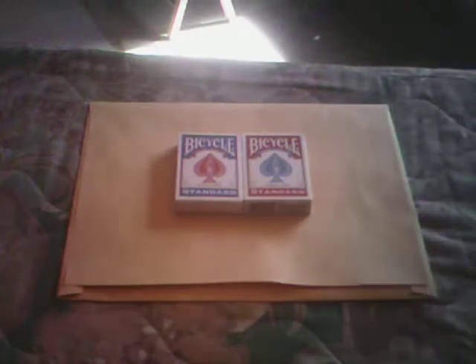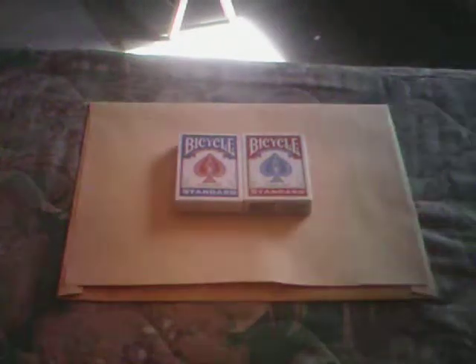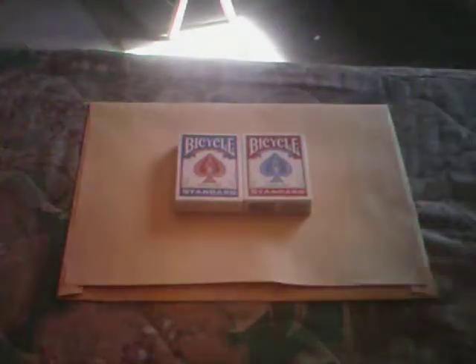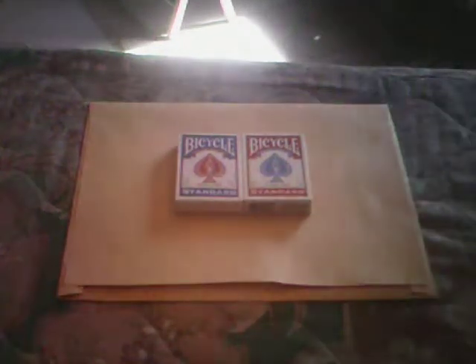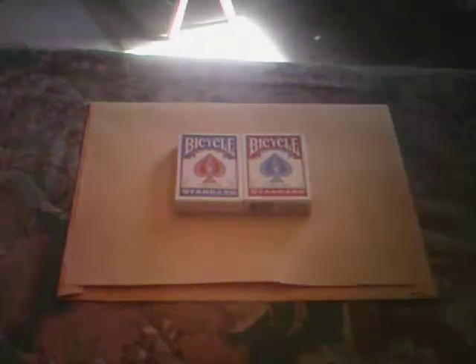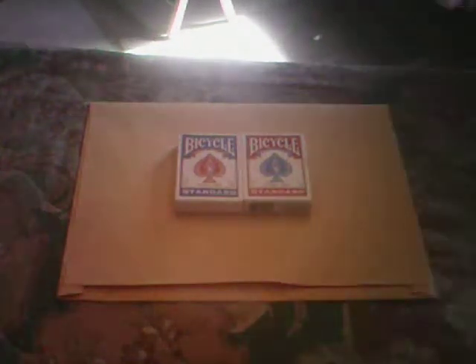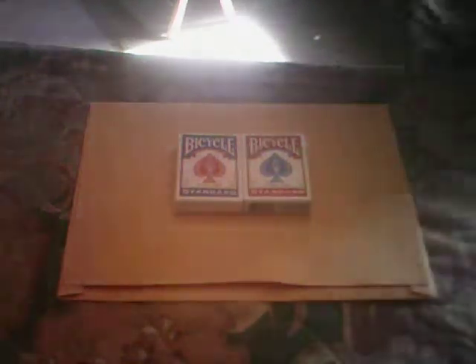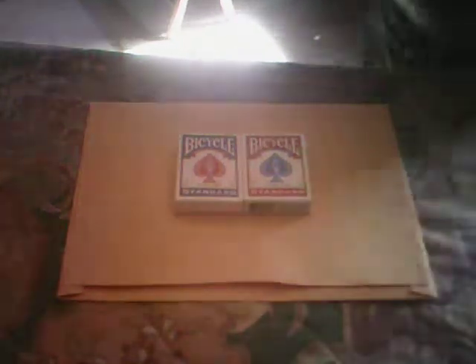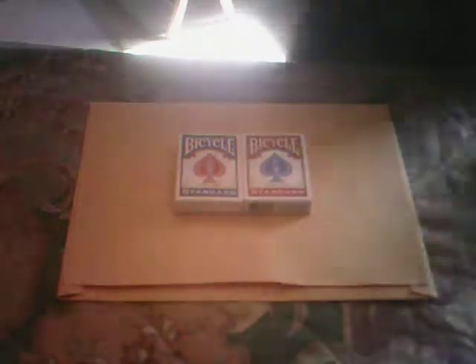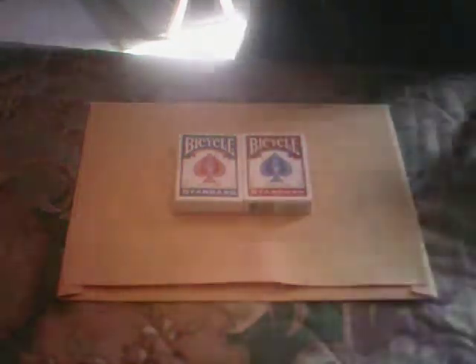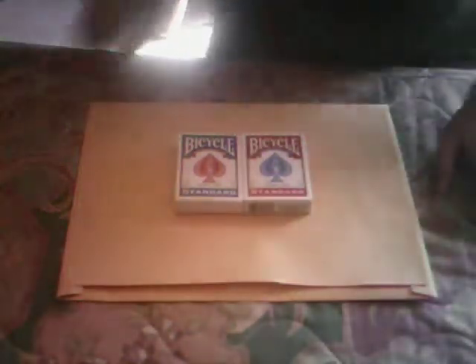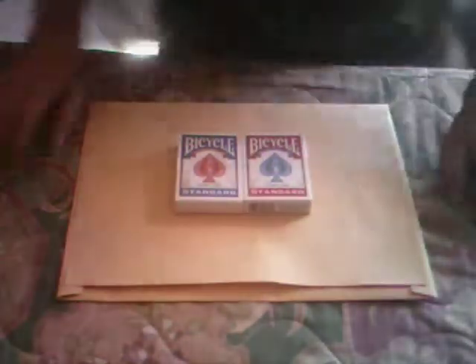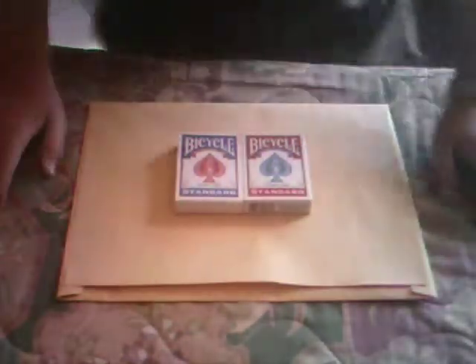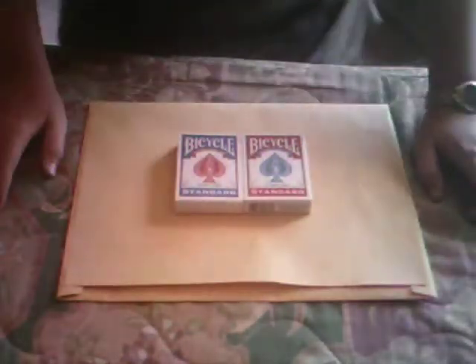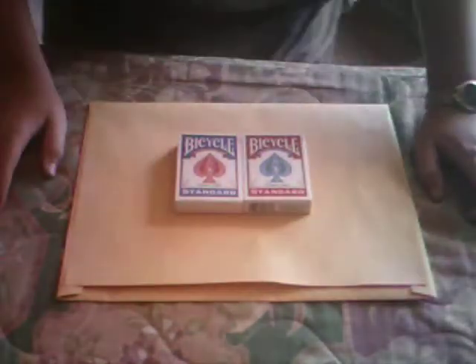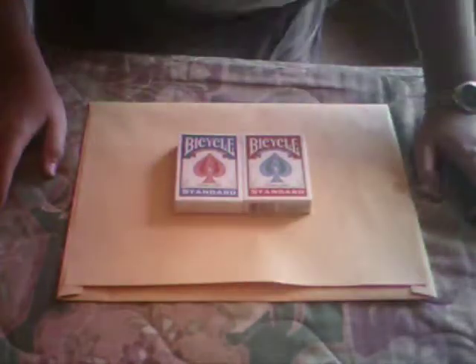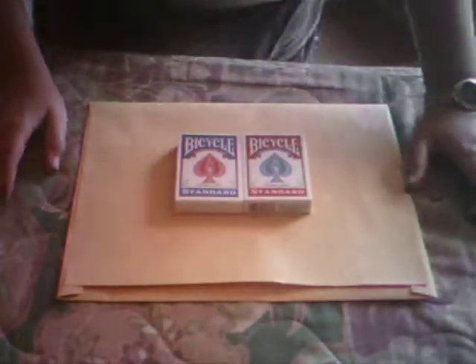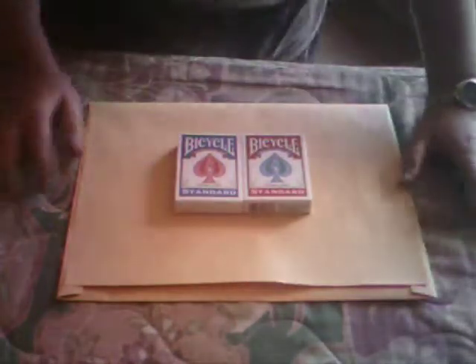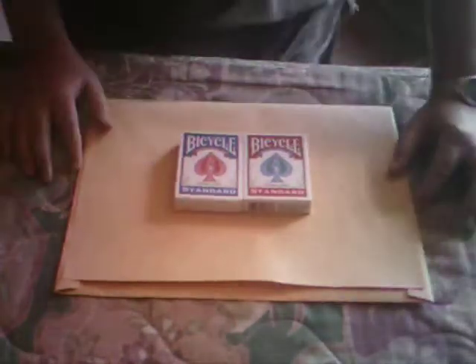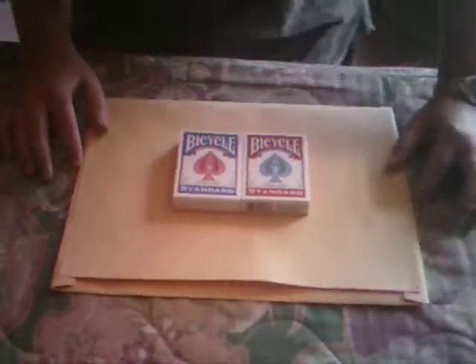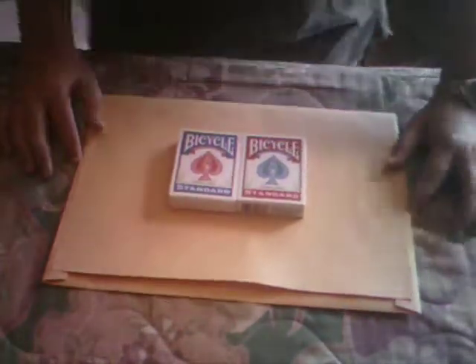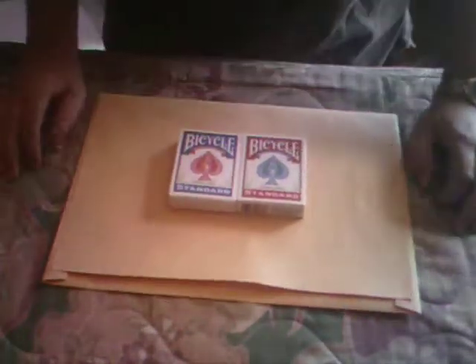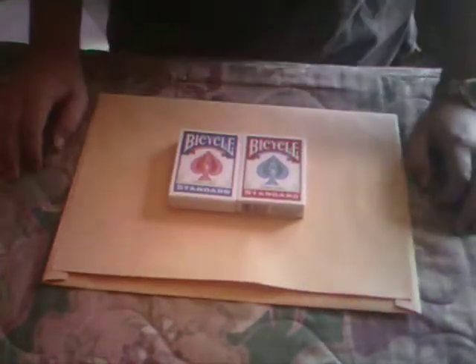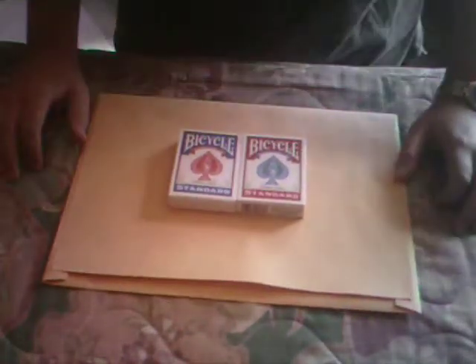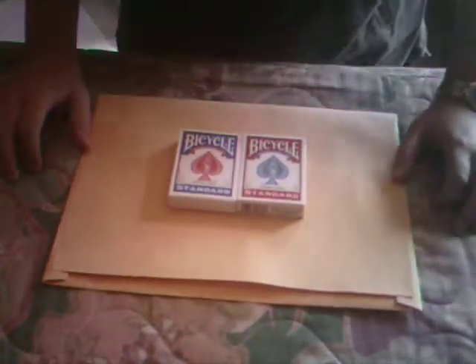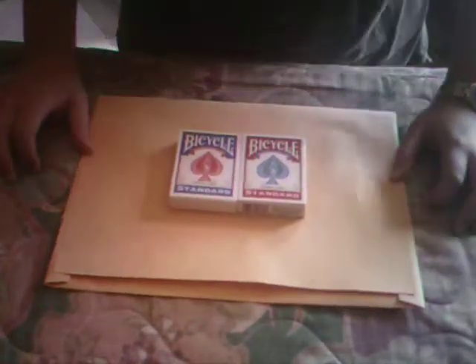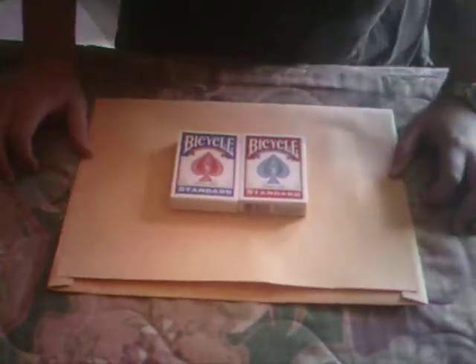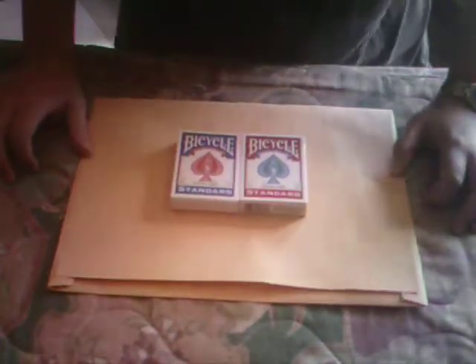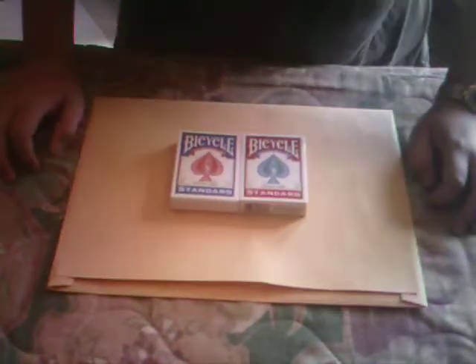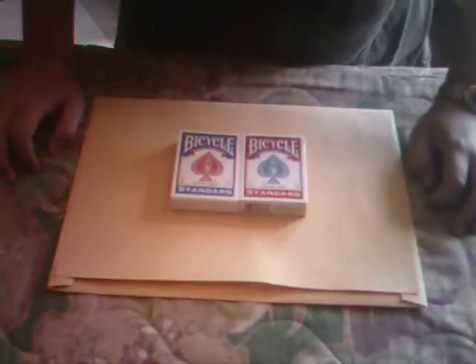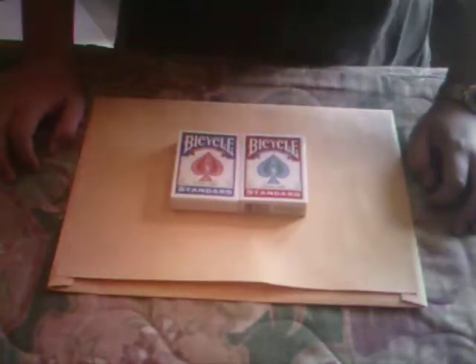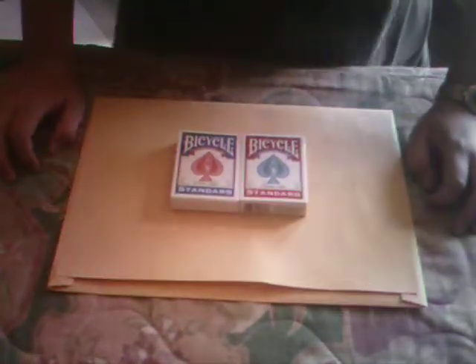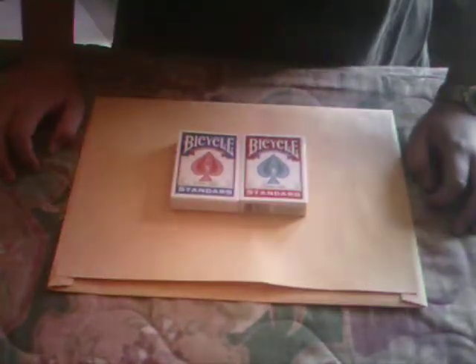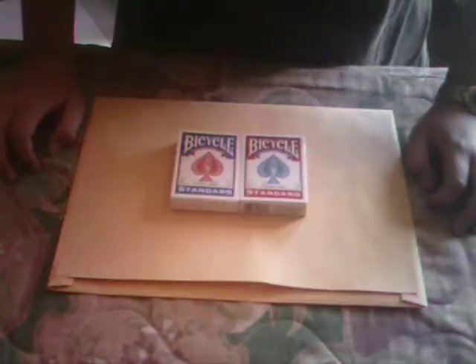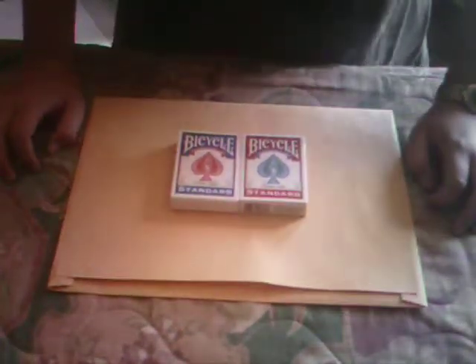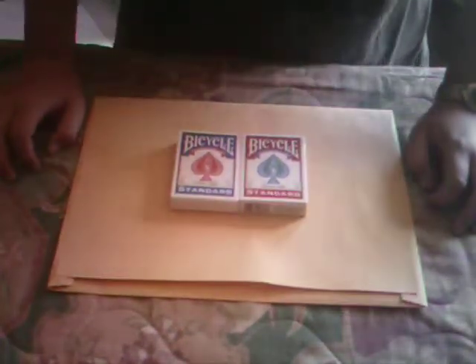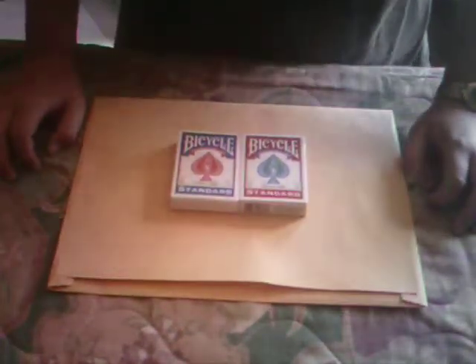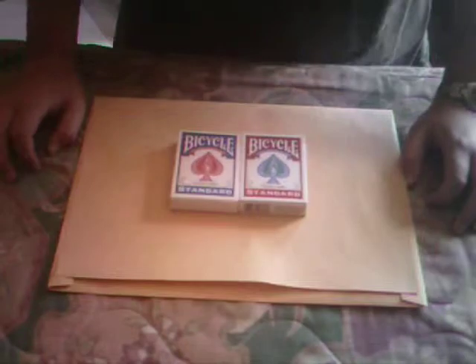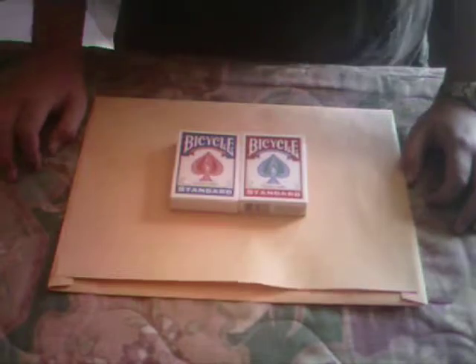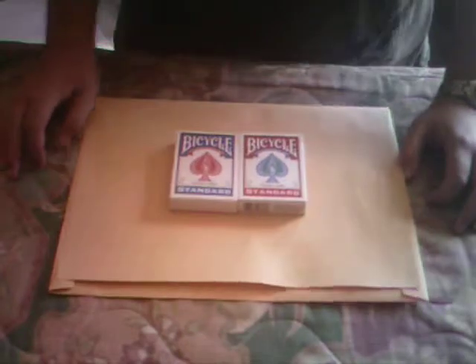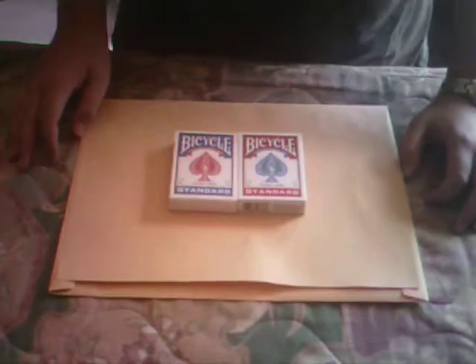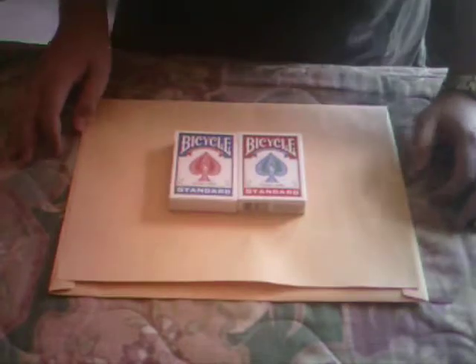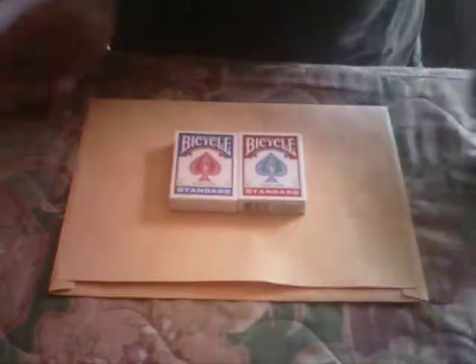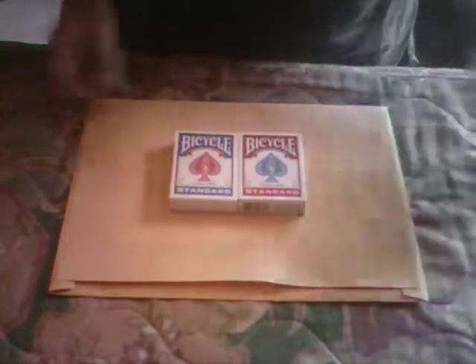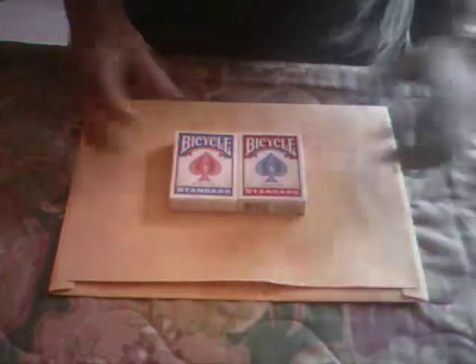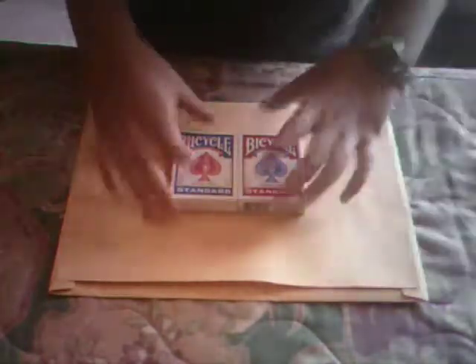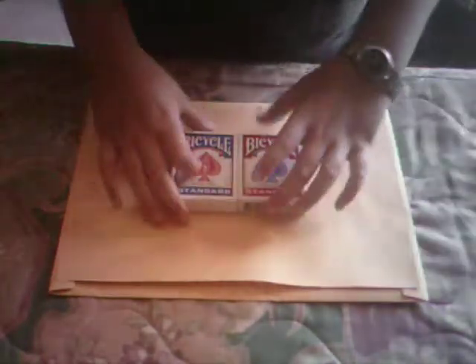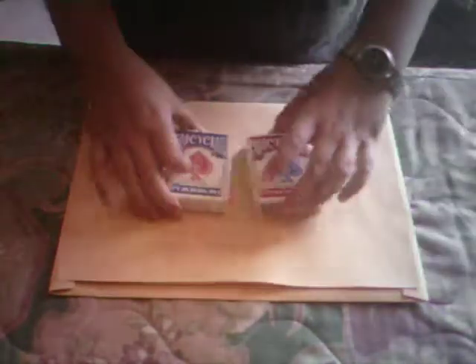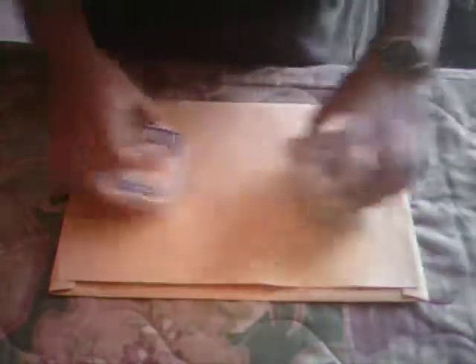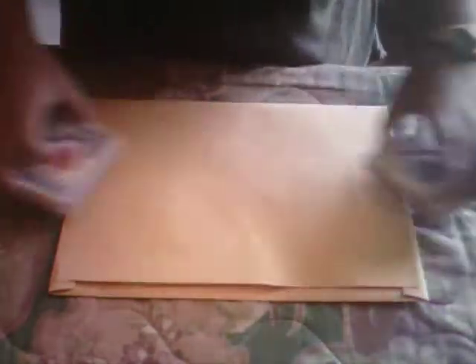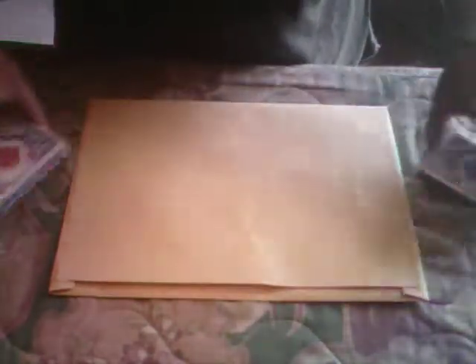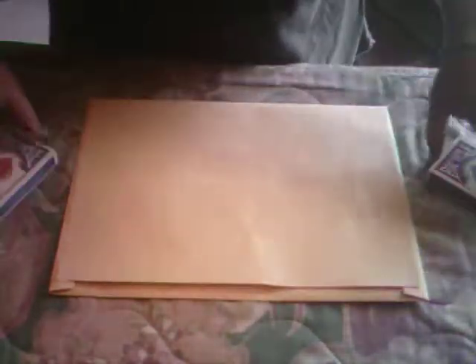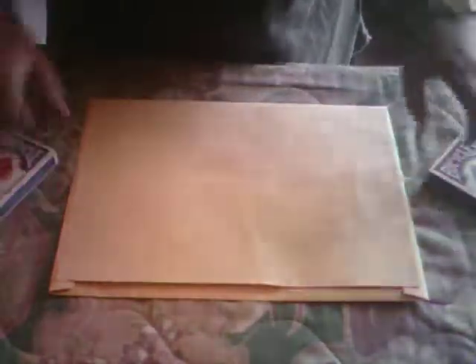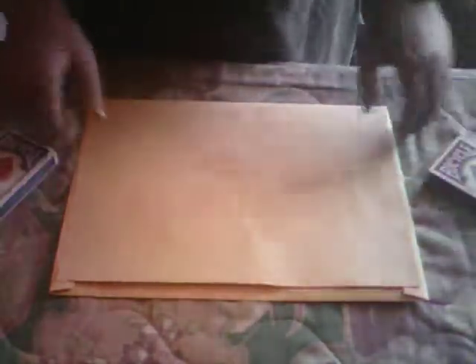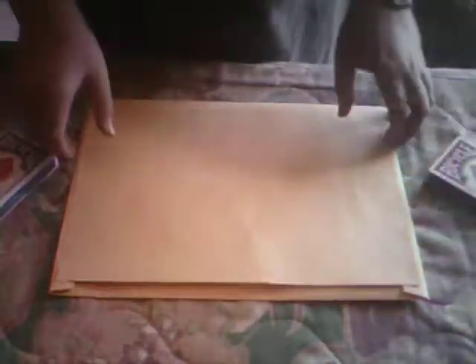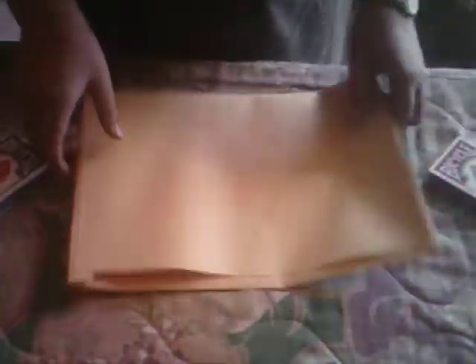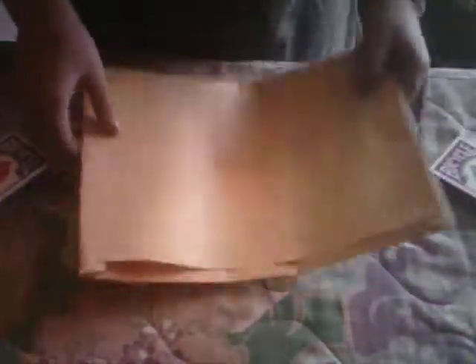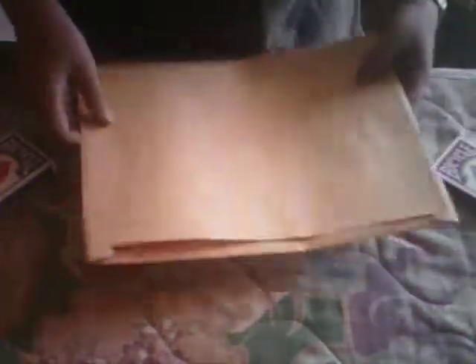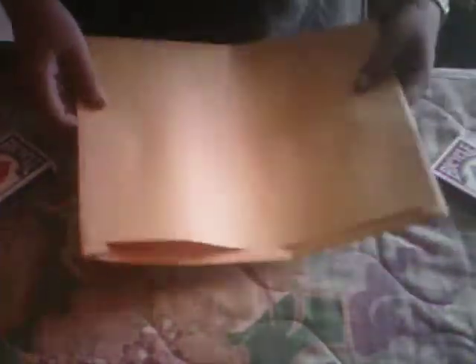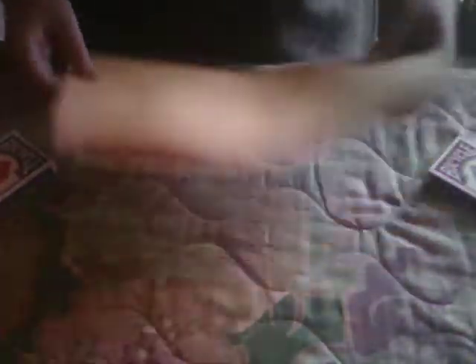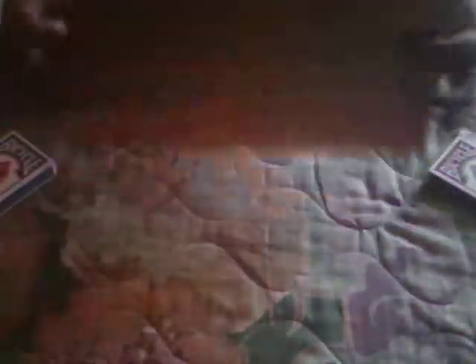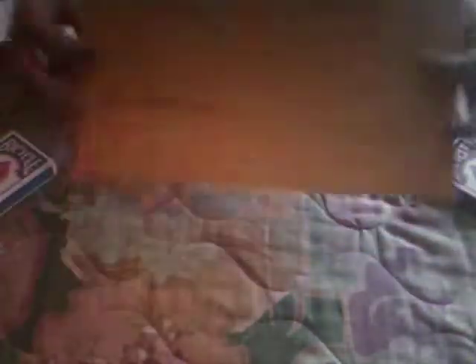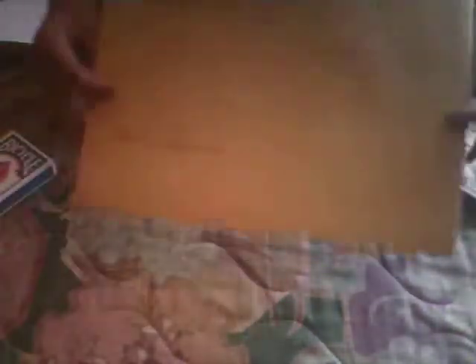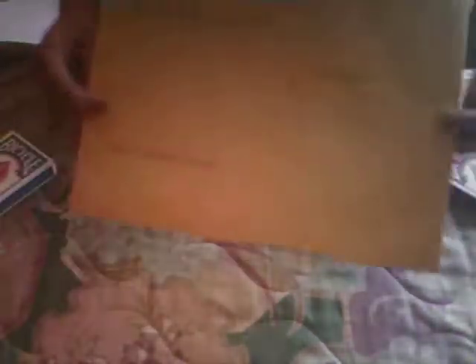Hi everyone, MysteryMan731 here. Today I'm going to be showing you a card trick invented by me. It's a prediction trick.